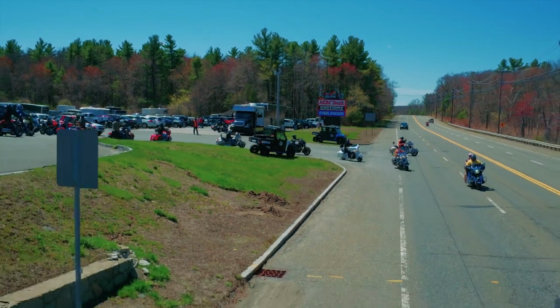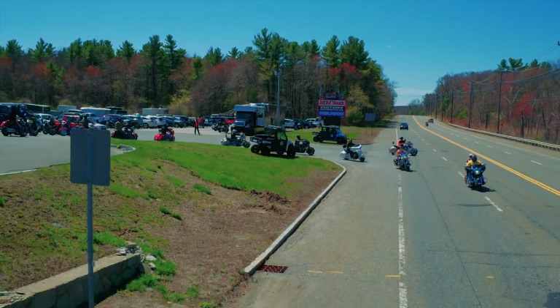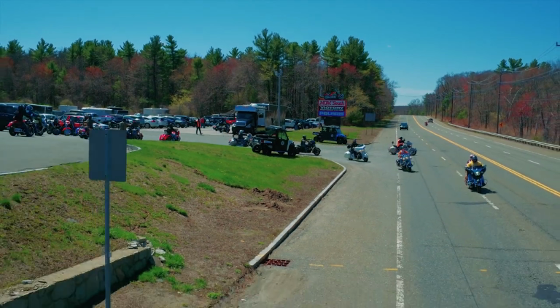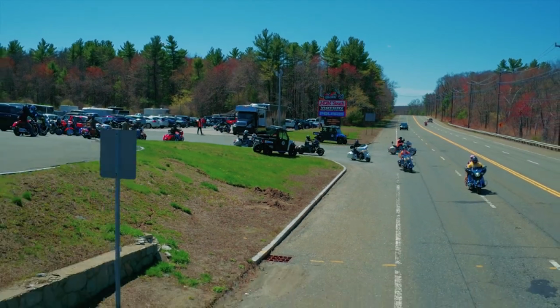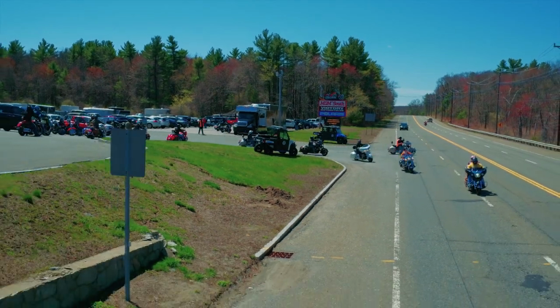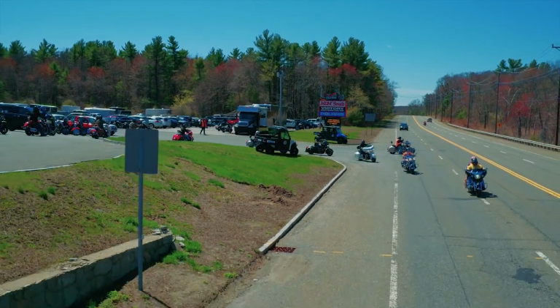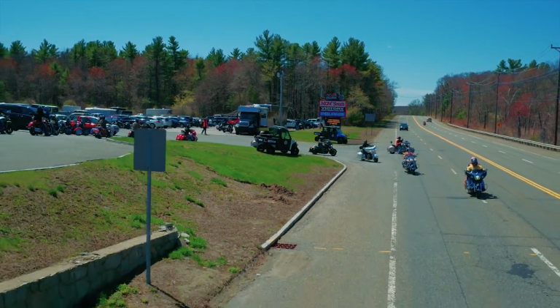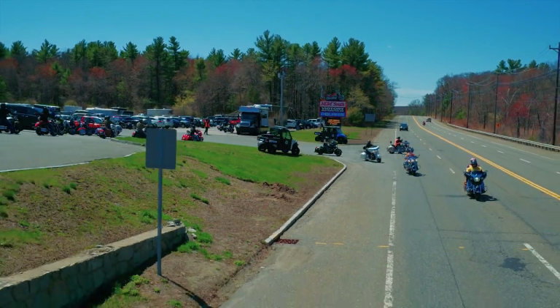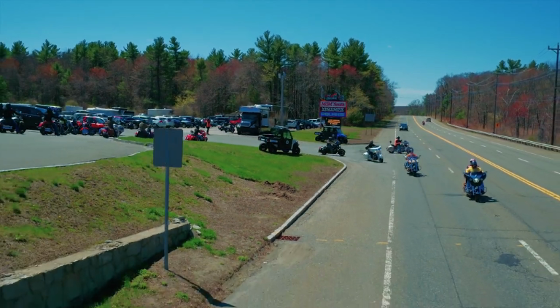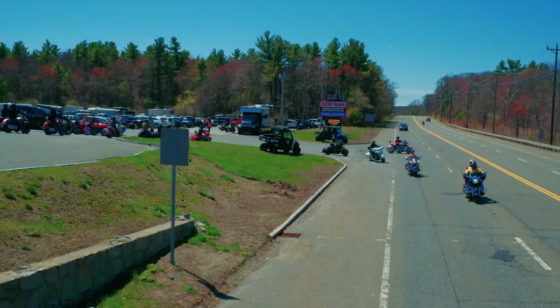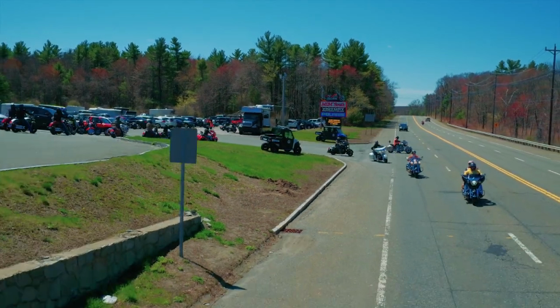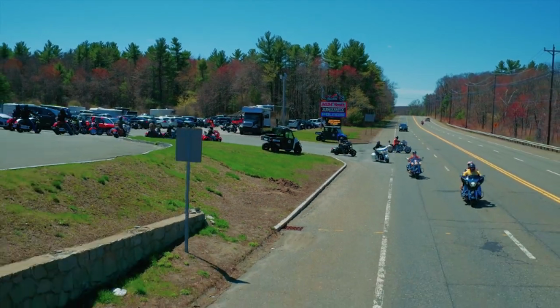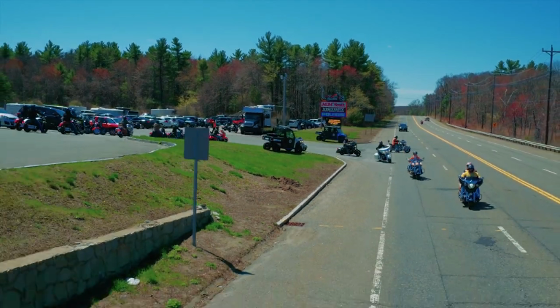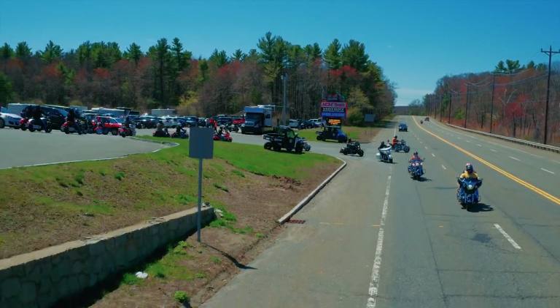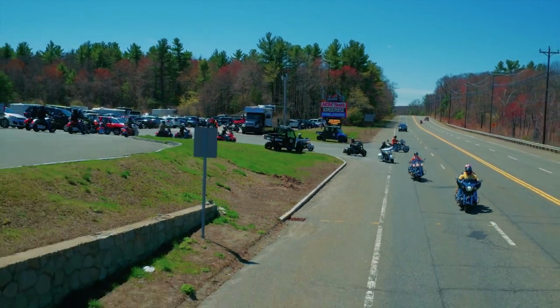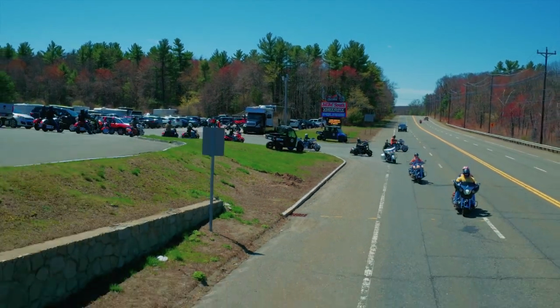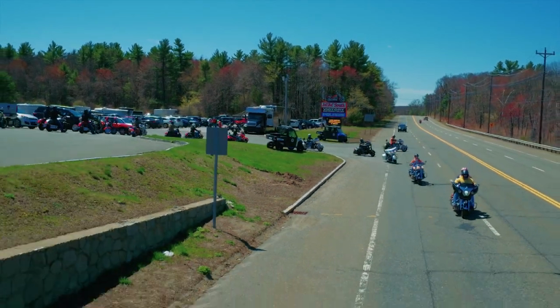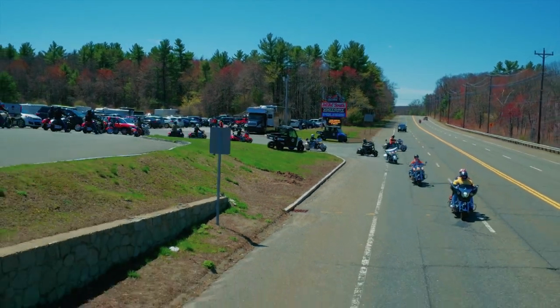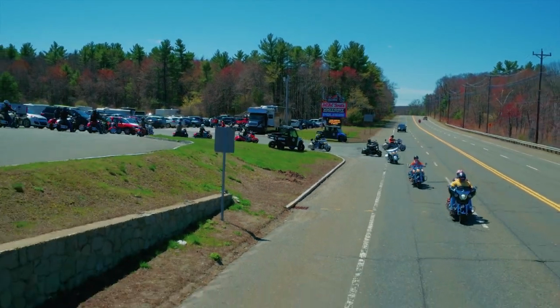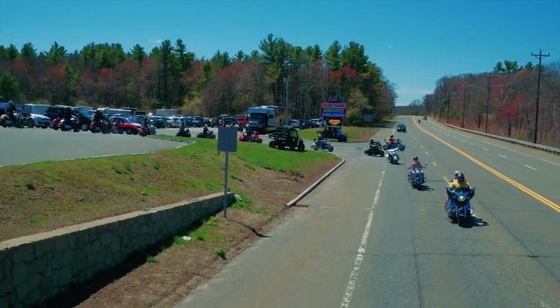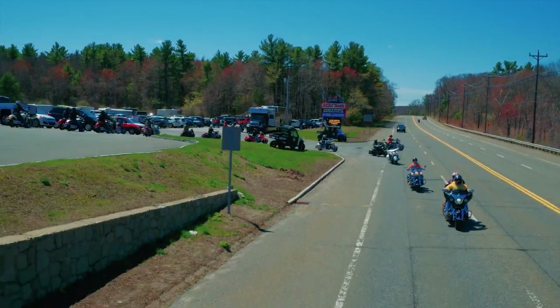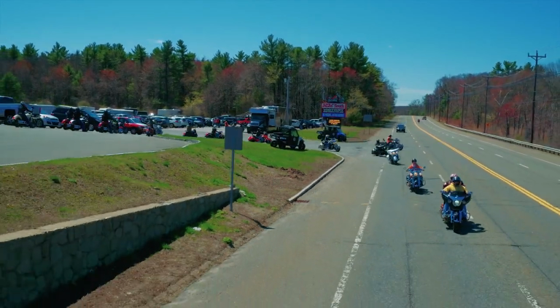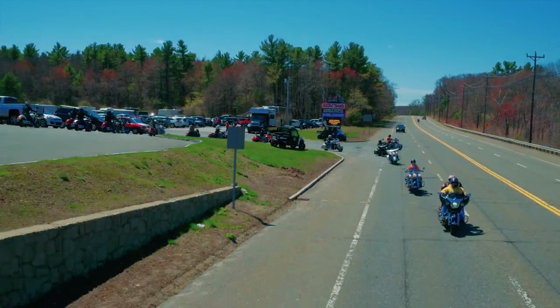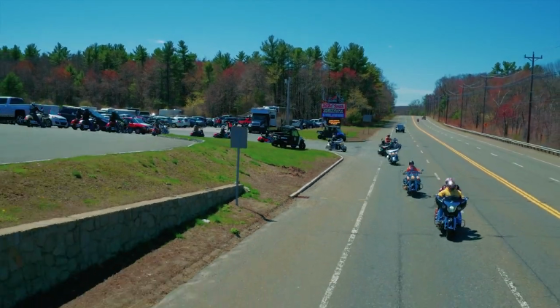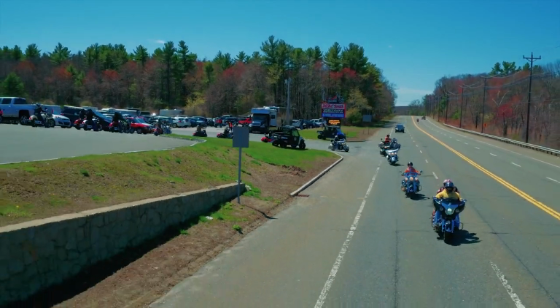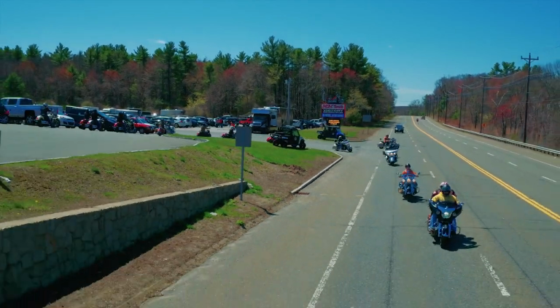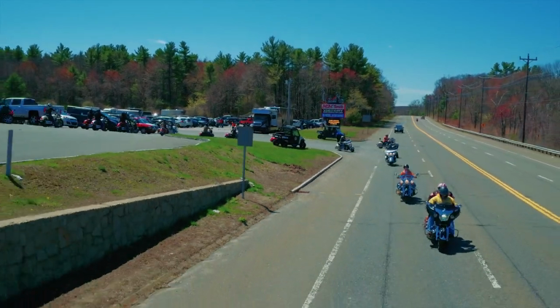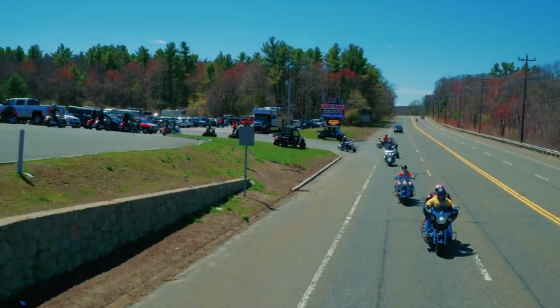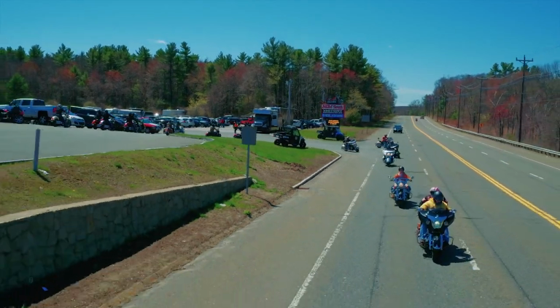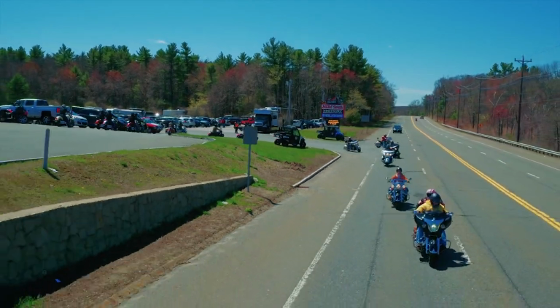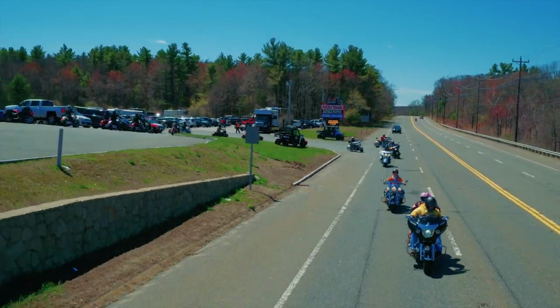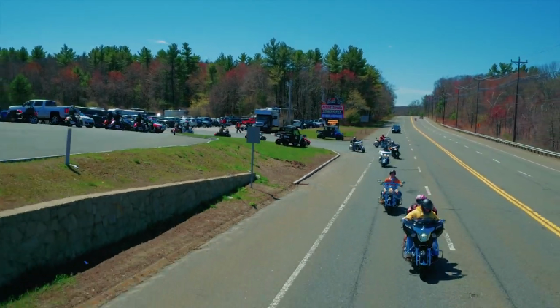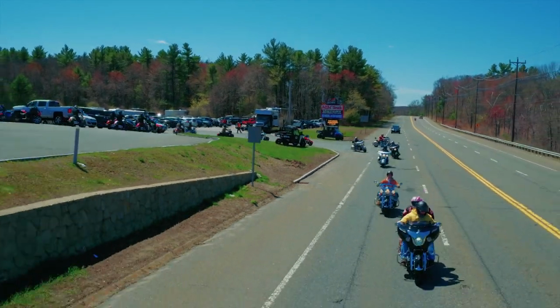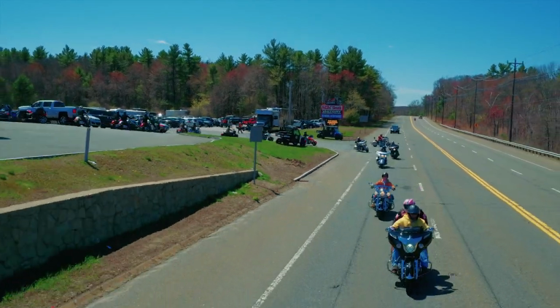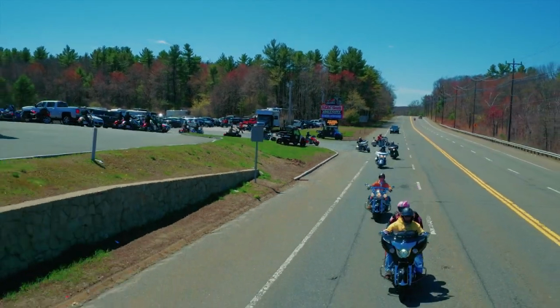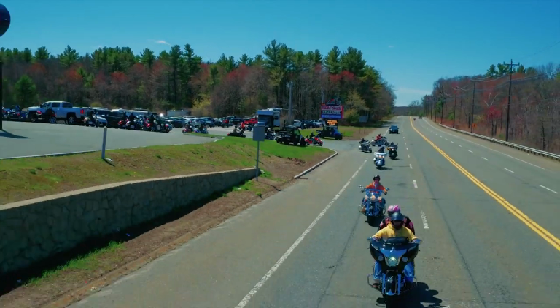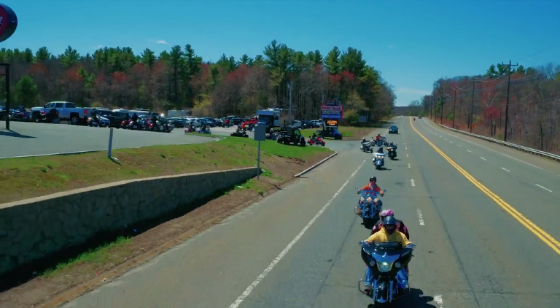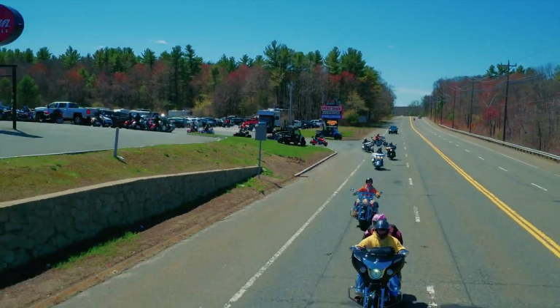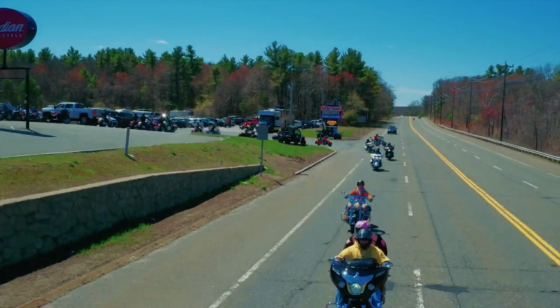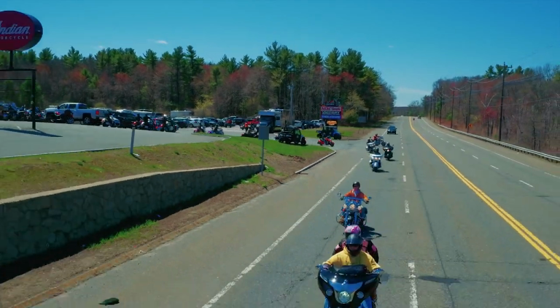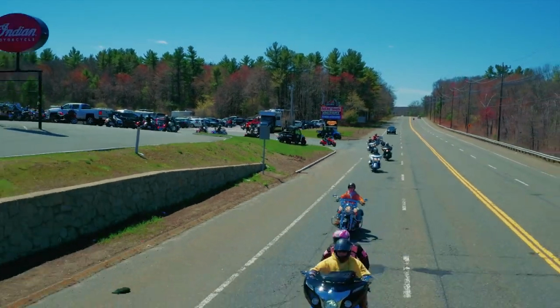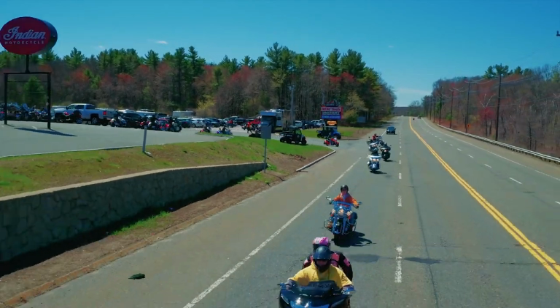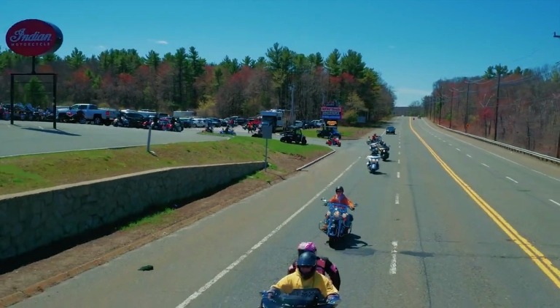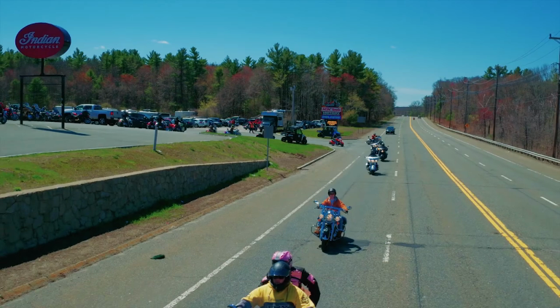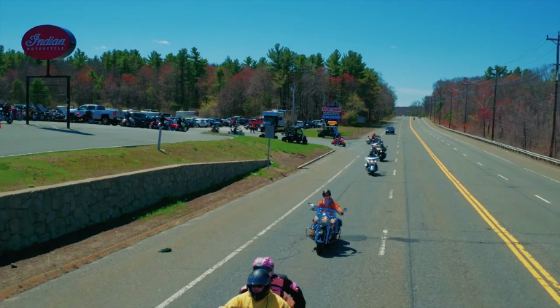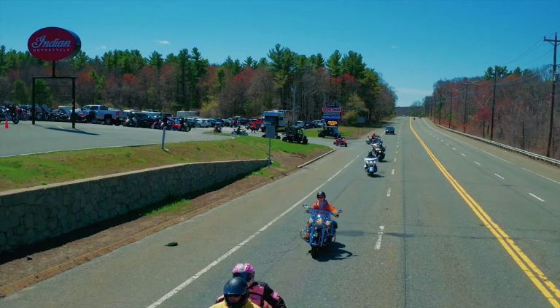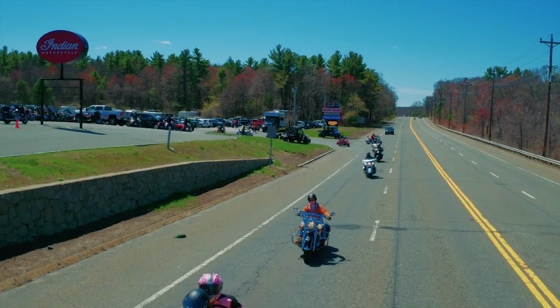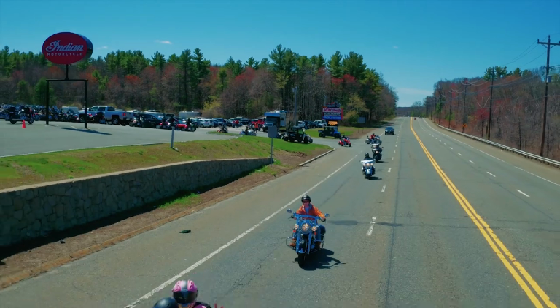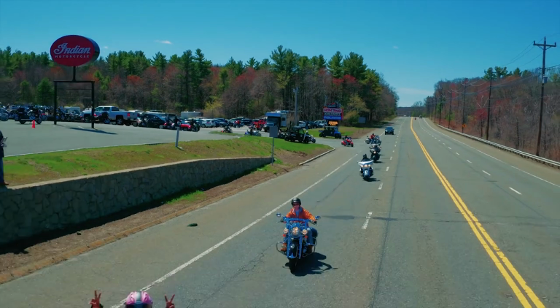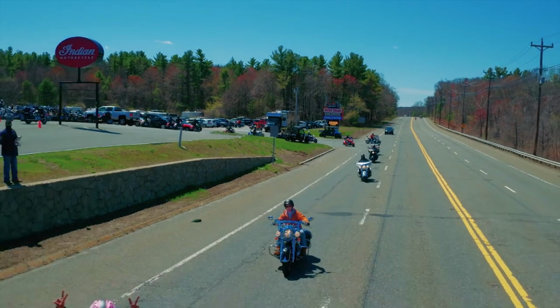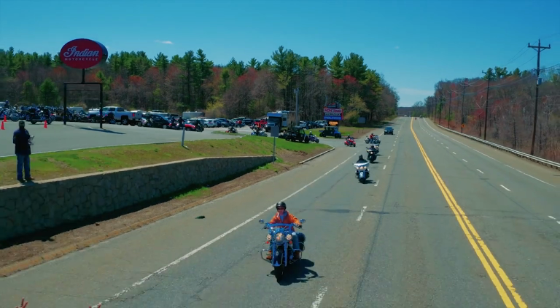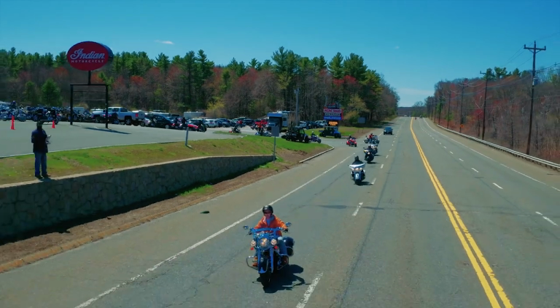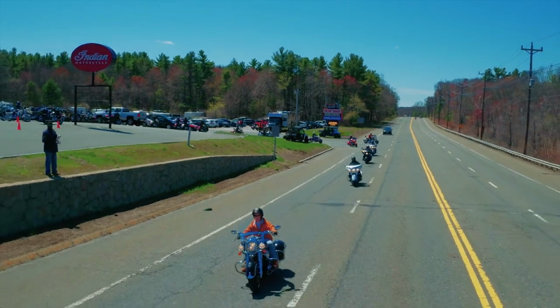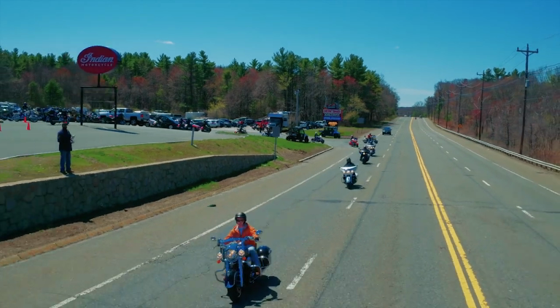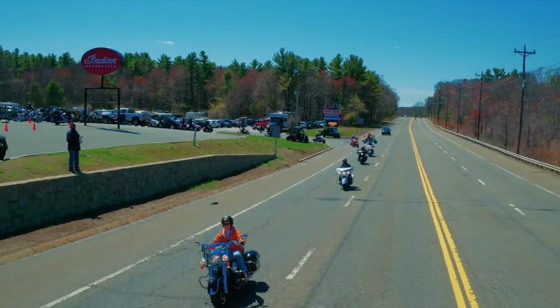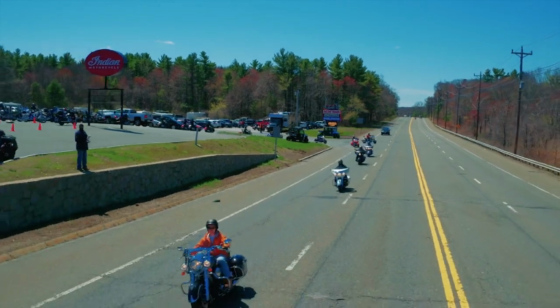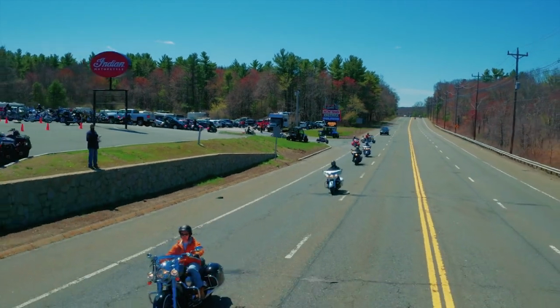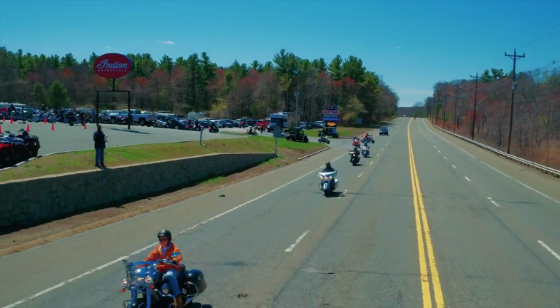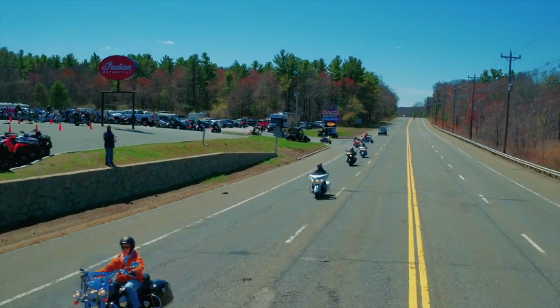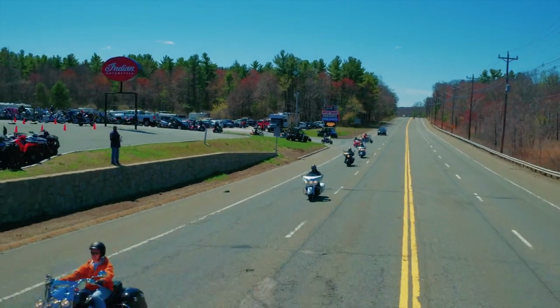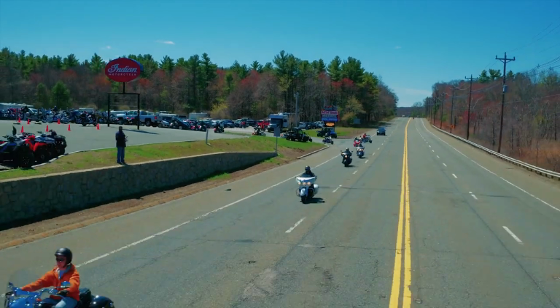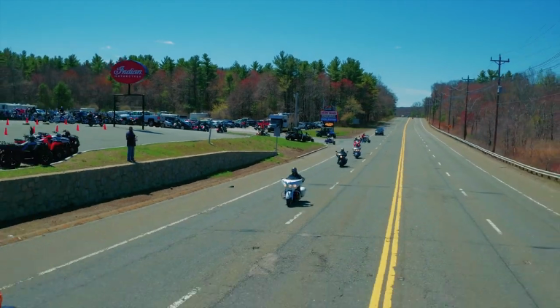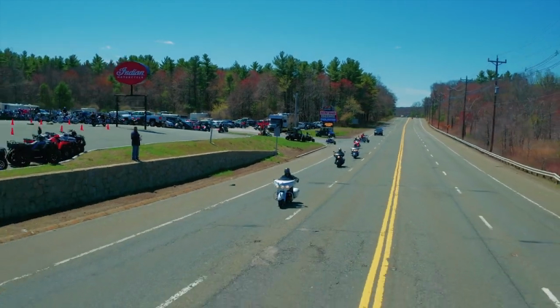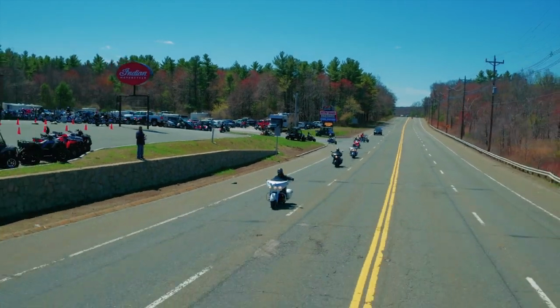Keep it tight, don't let traffic split the group up. After that, ride your own ride through the twisties, the curves.